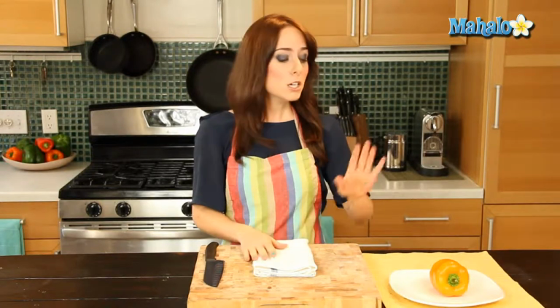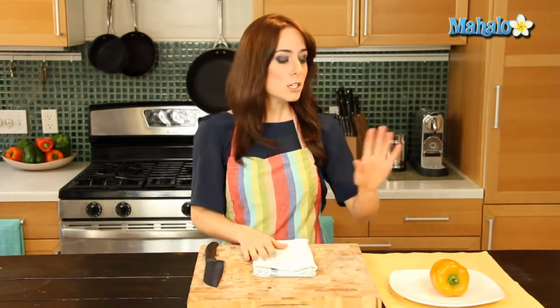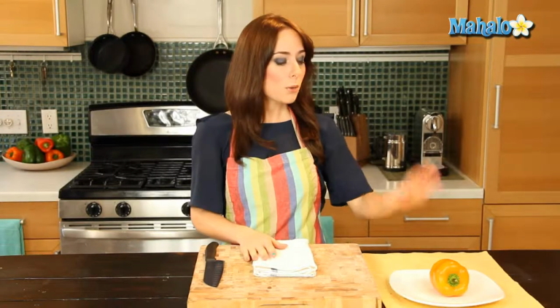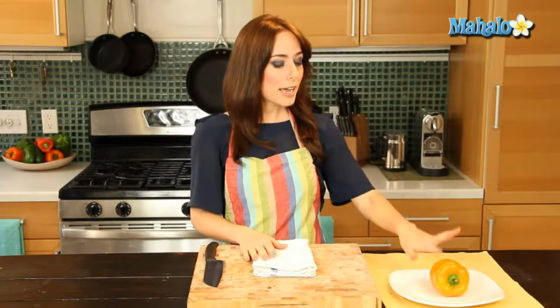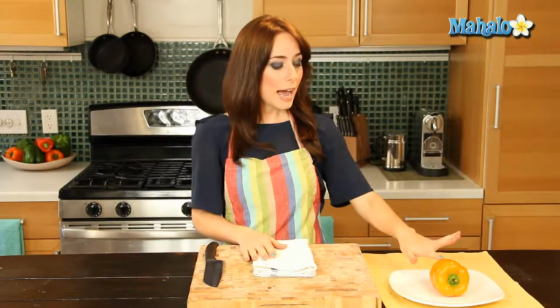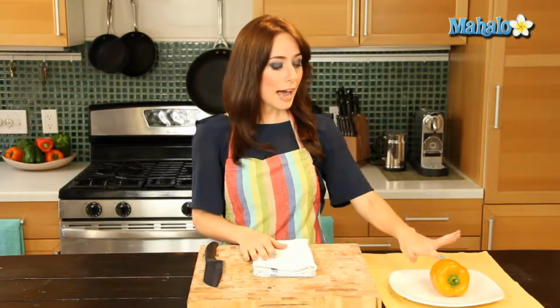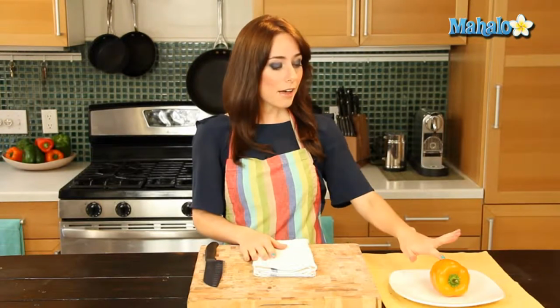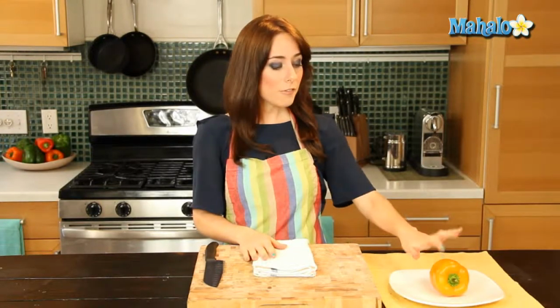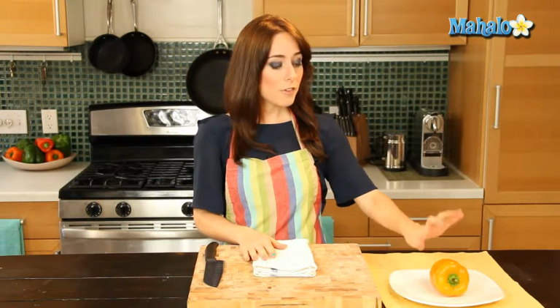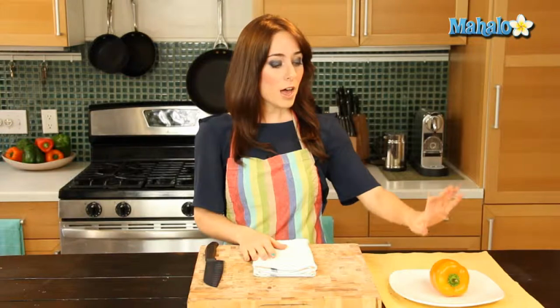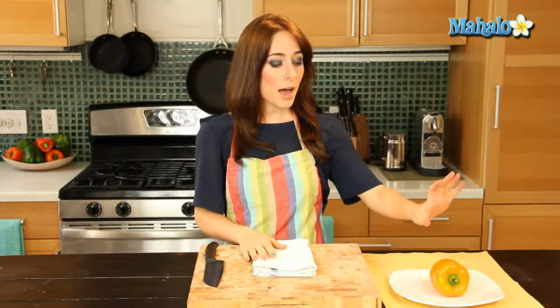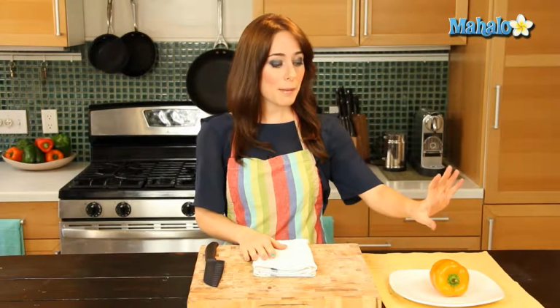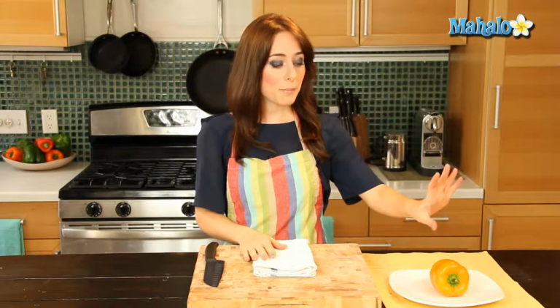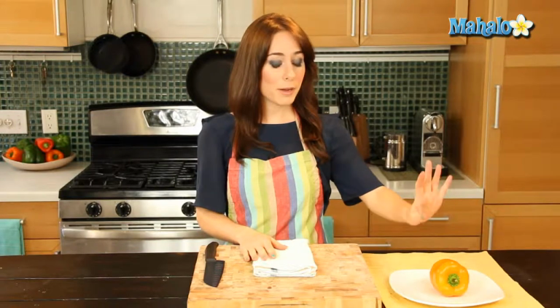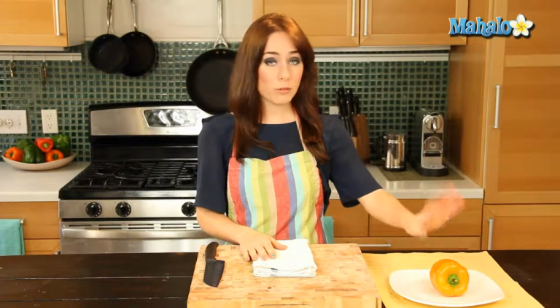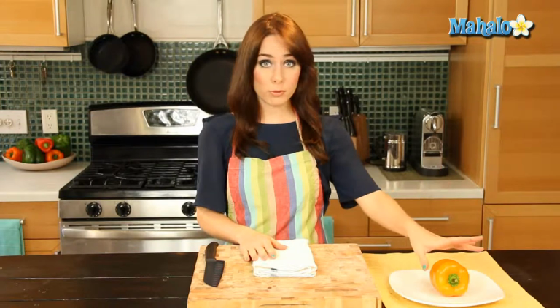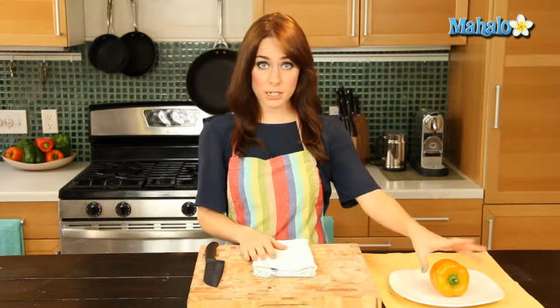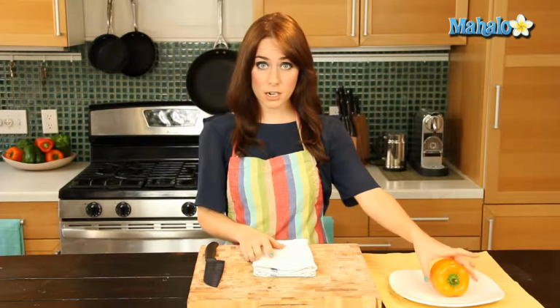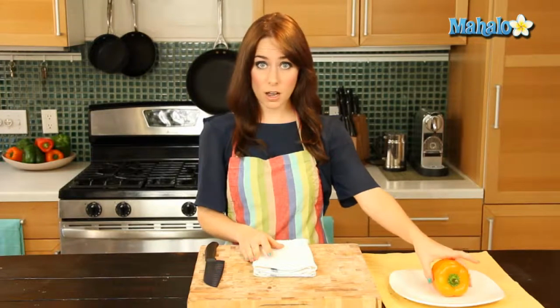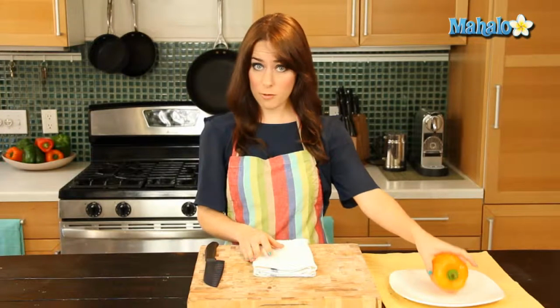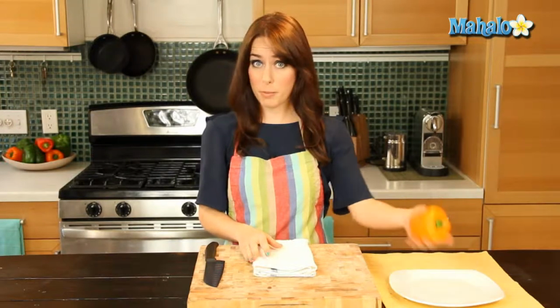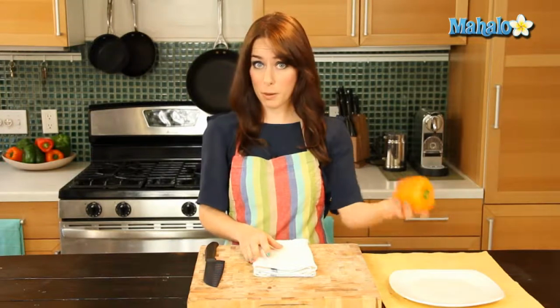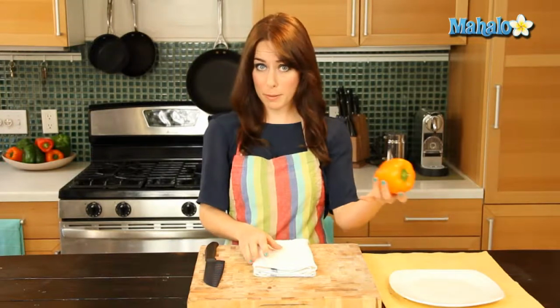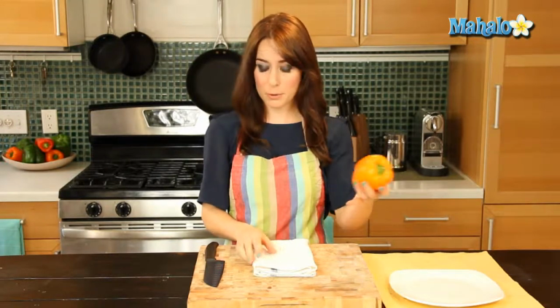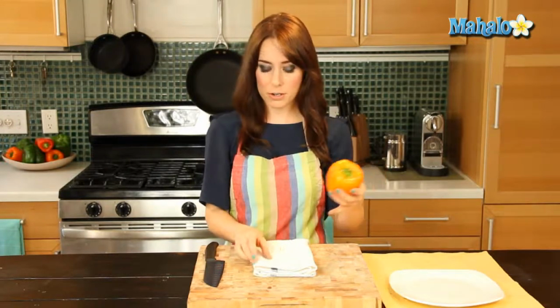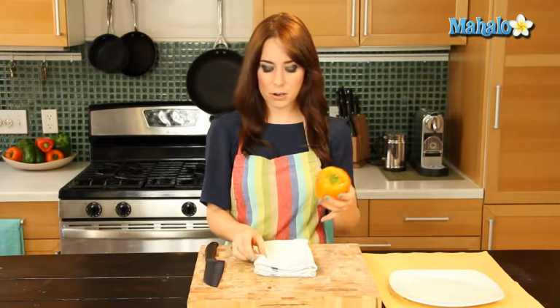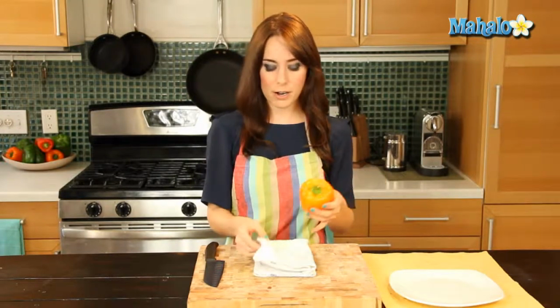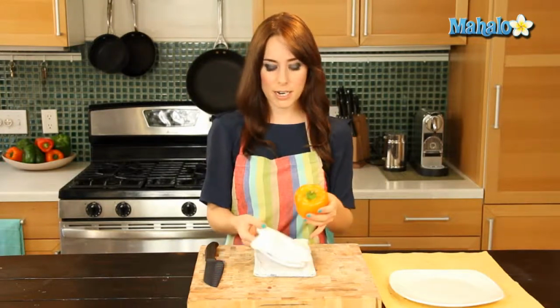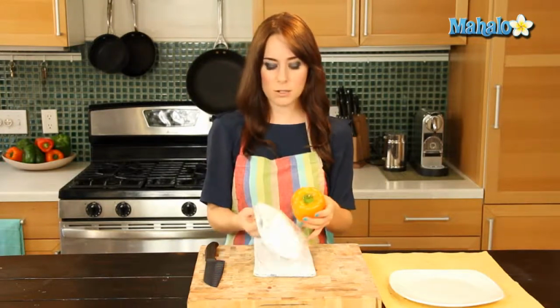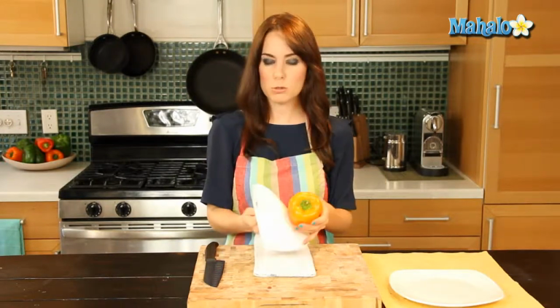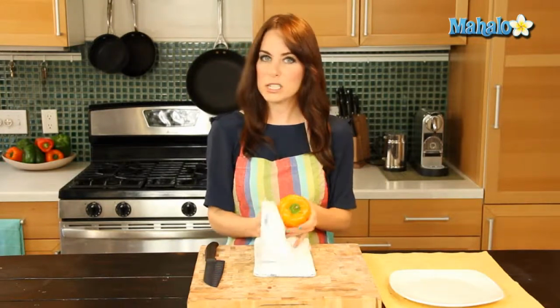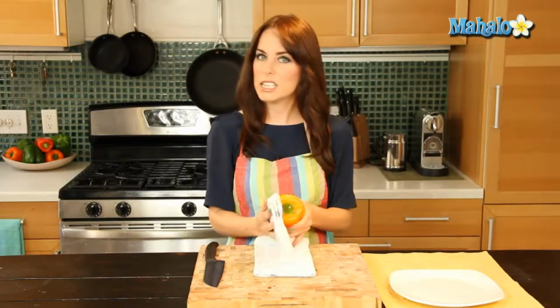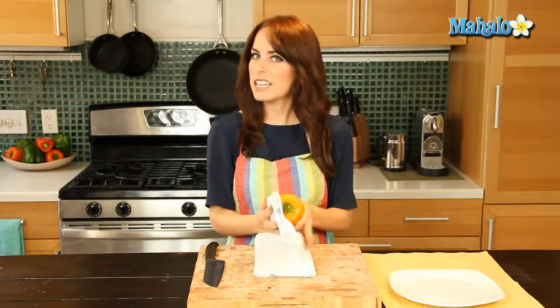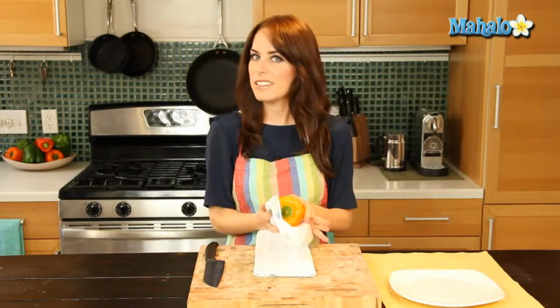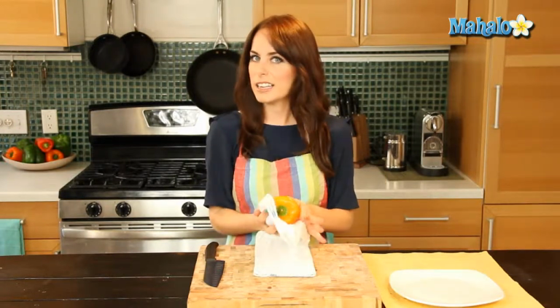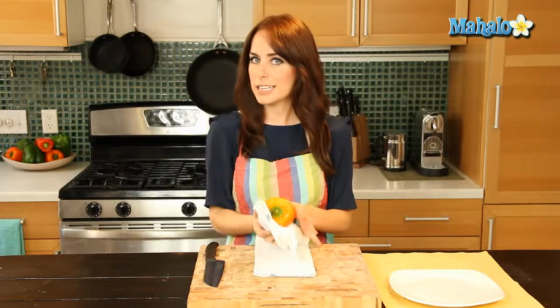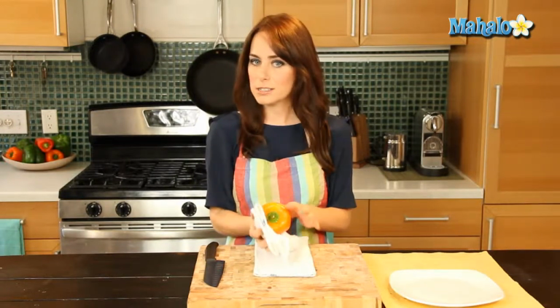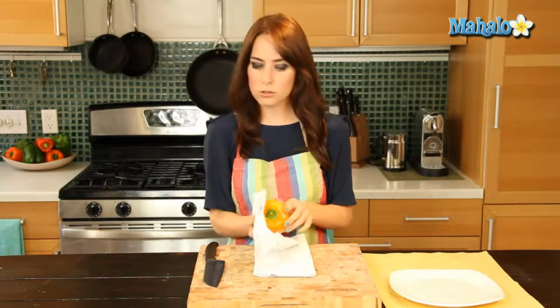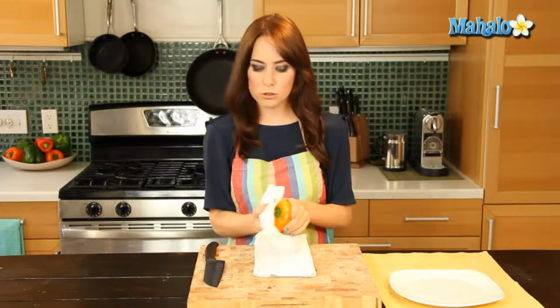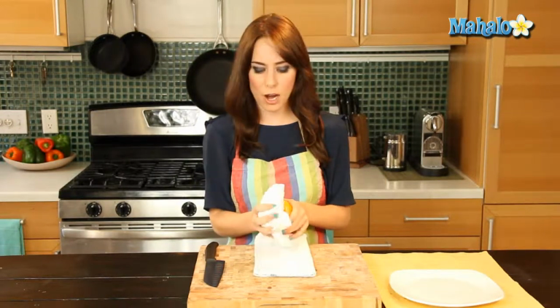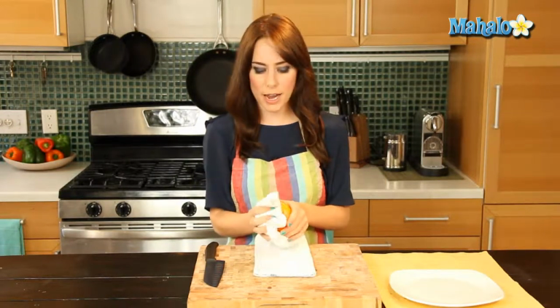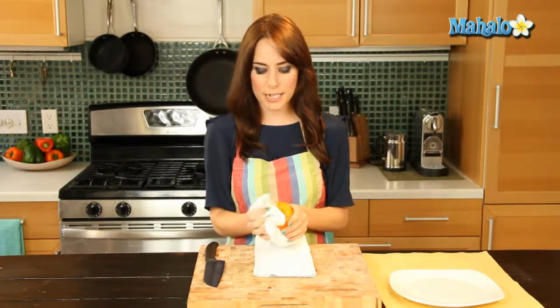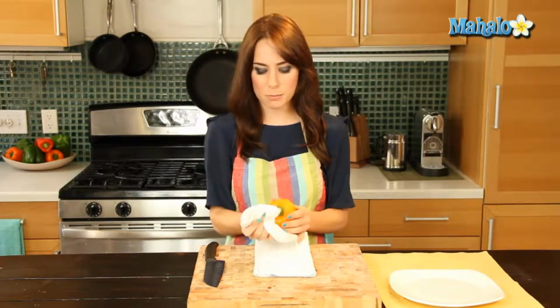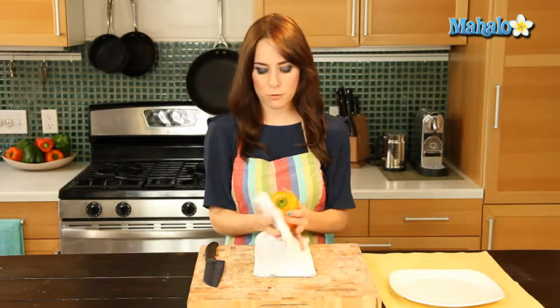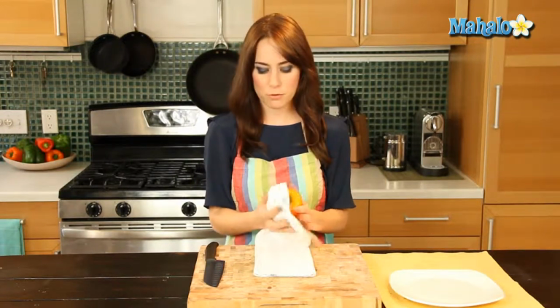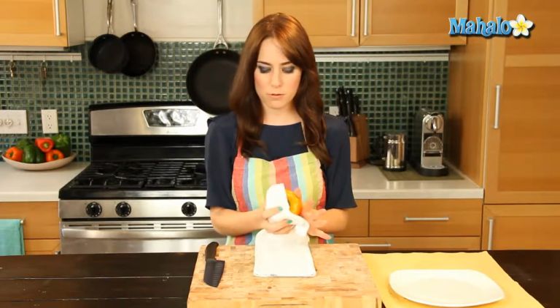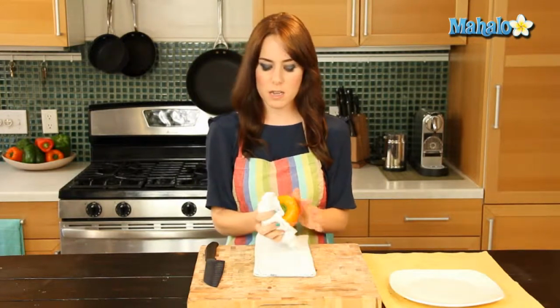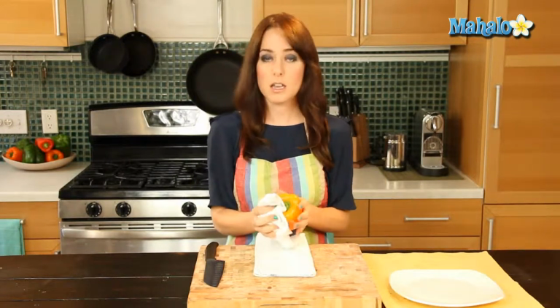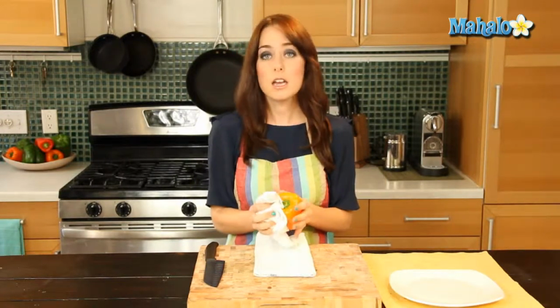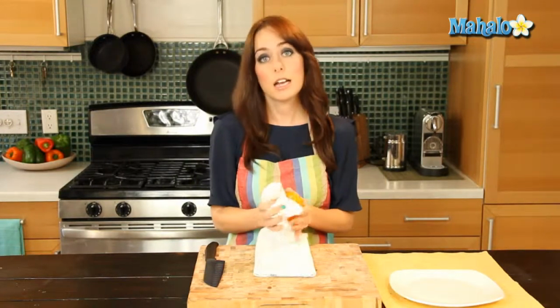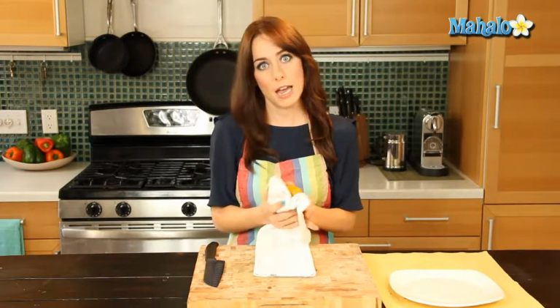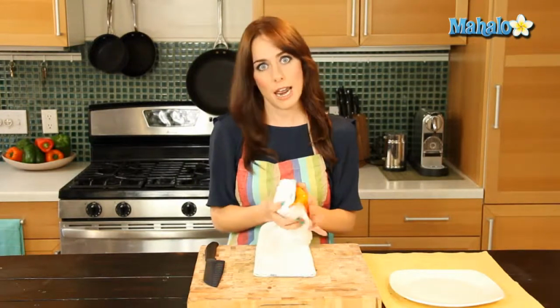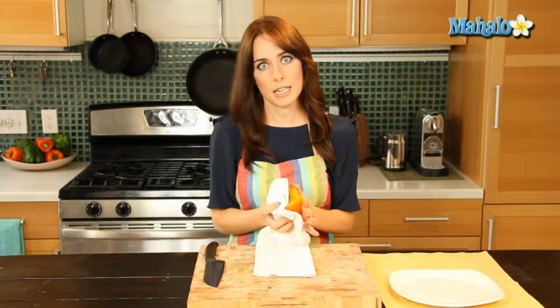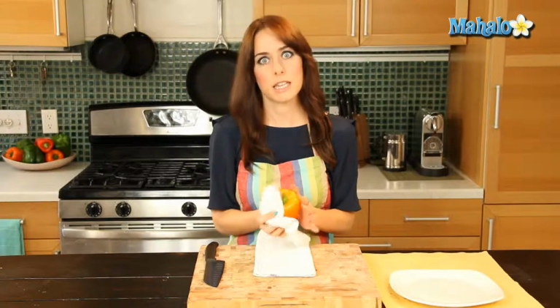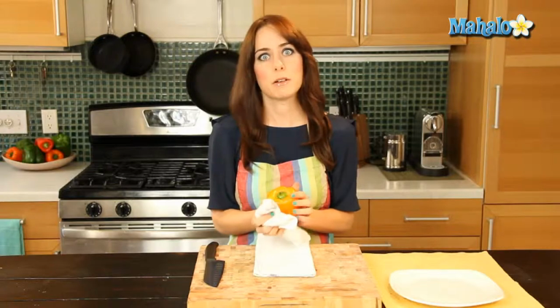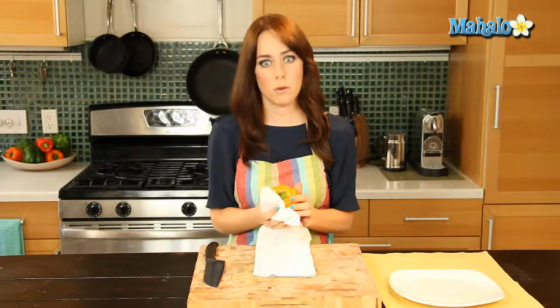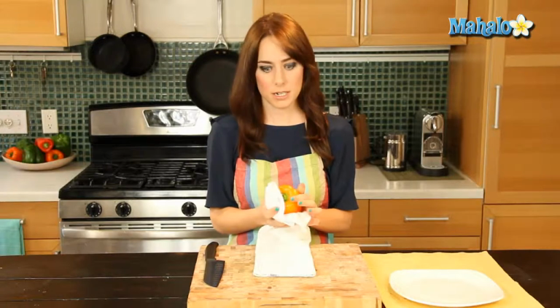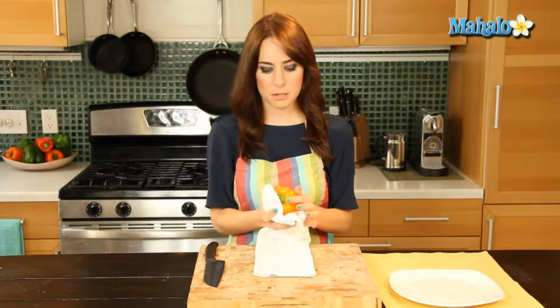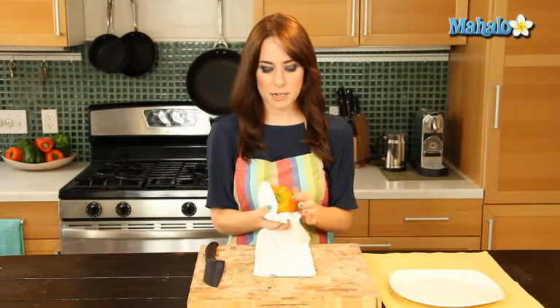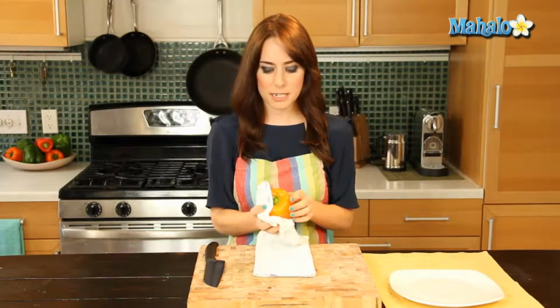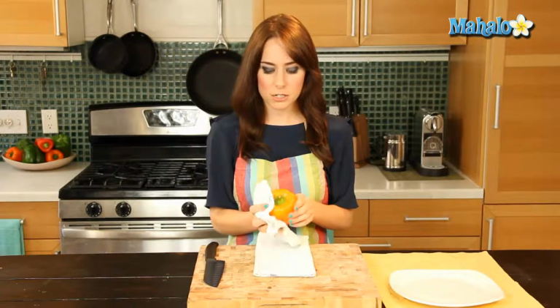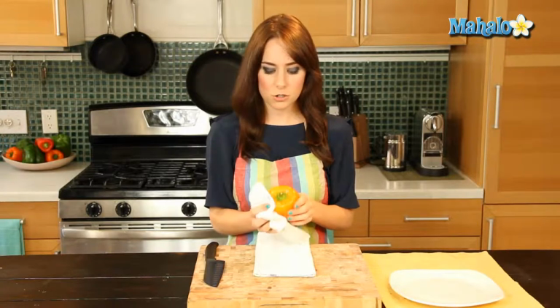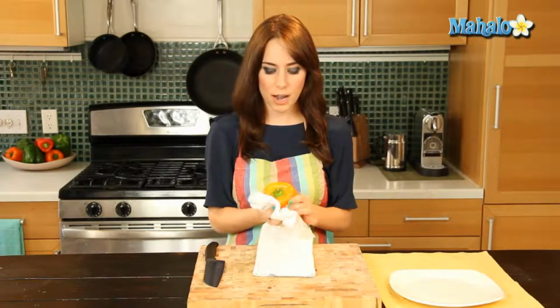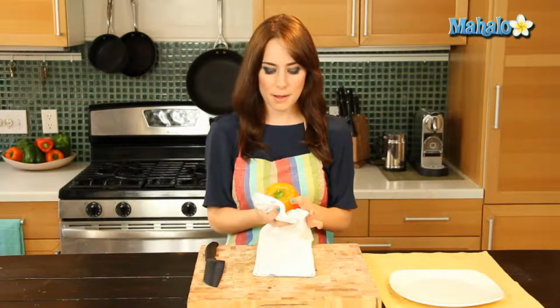So I have my rinsed off bell pepper here already, so I'm just going to give it a nice little dry because before we cut anything we want it to be nice and dry.